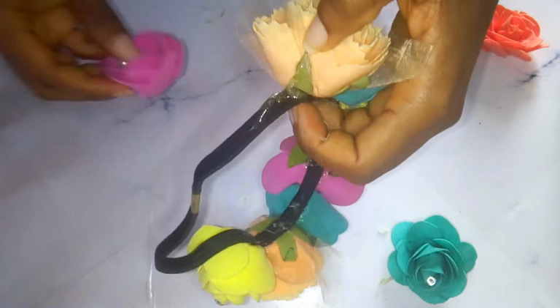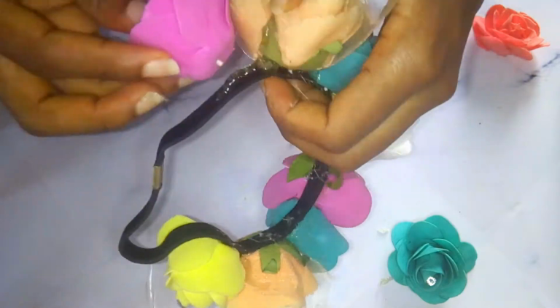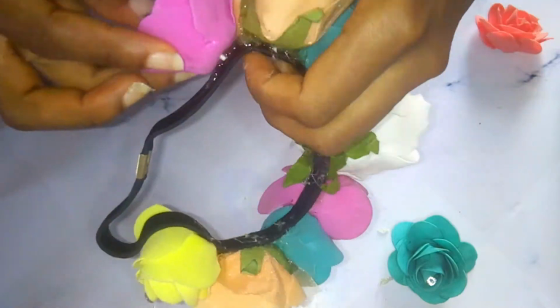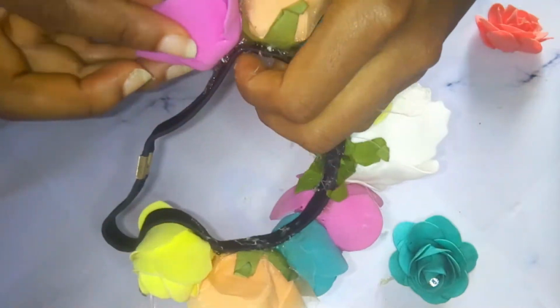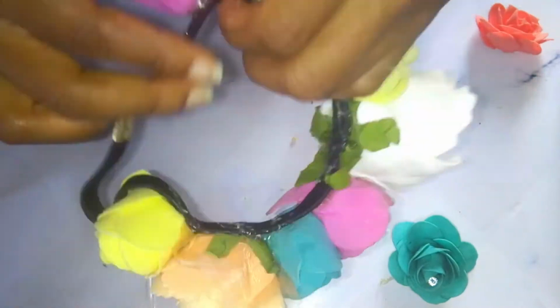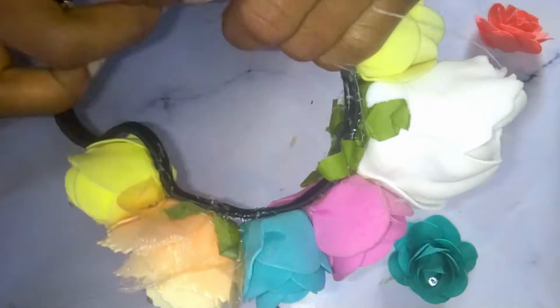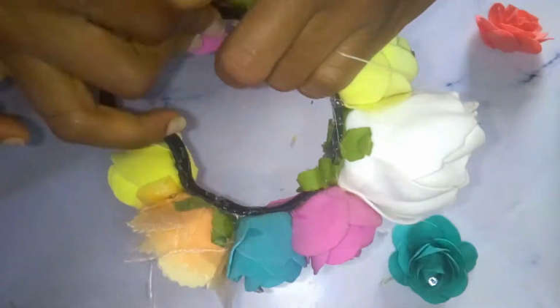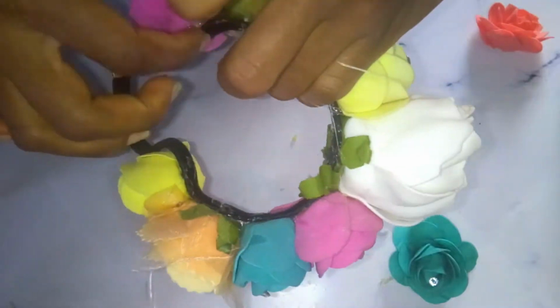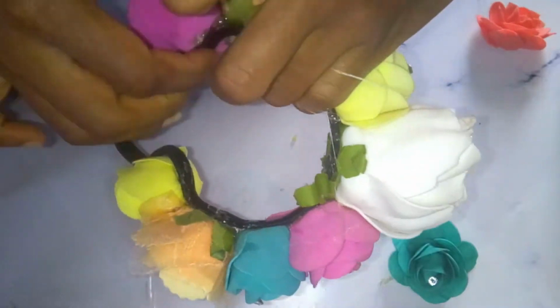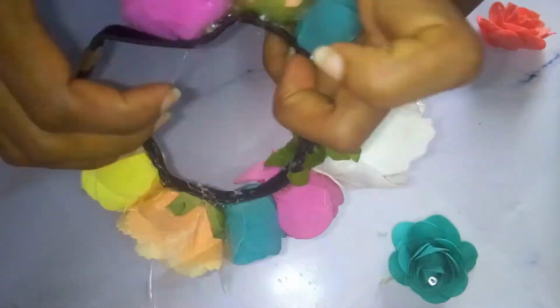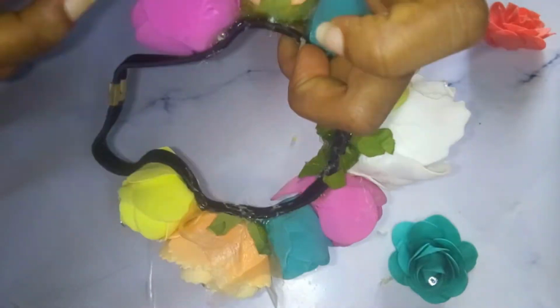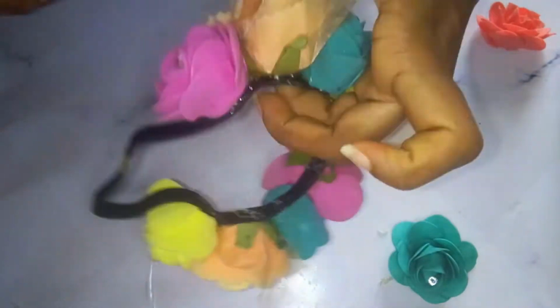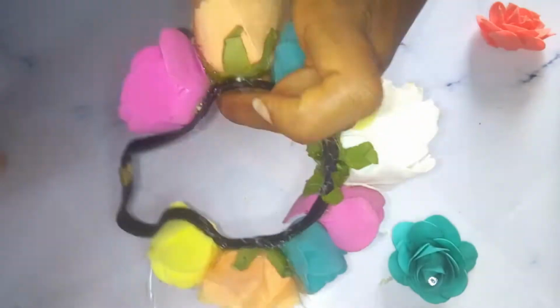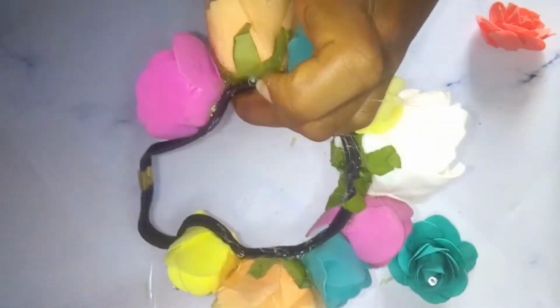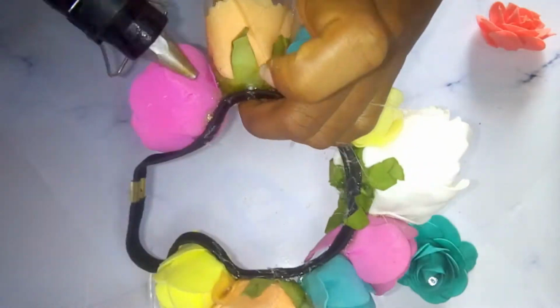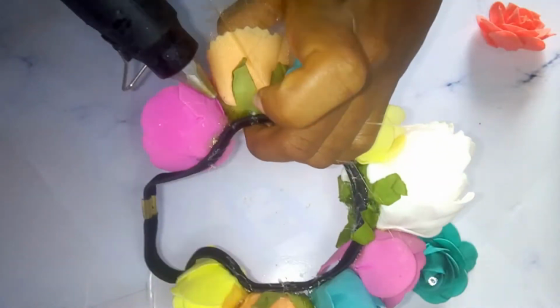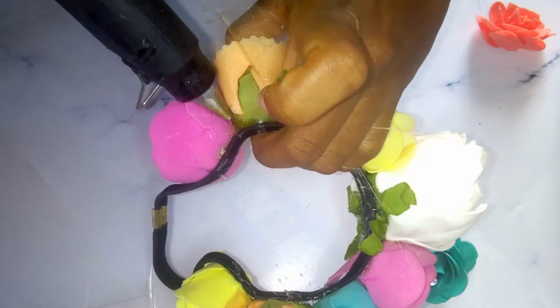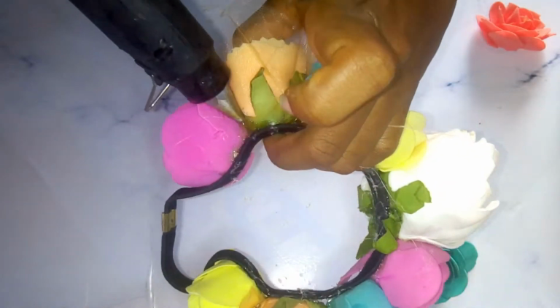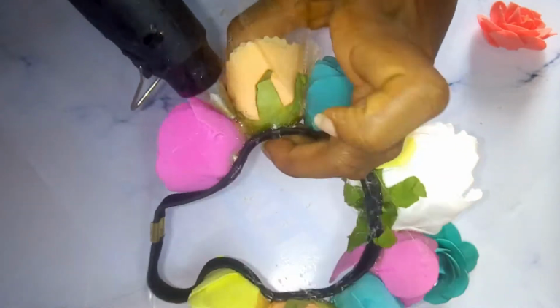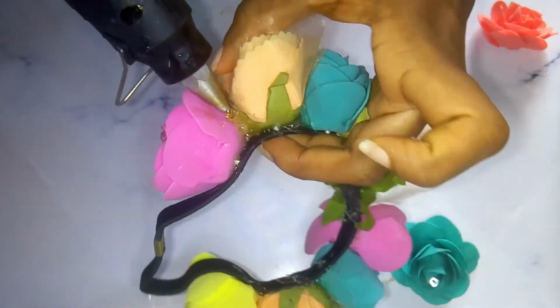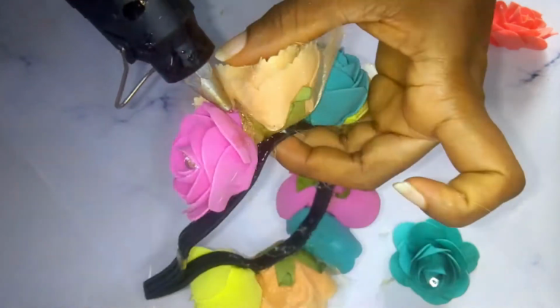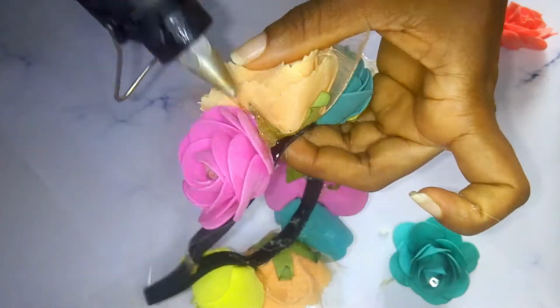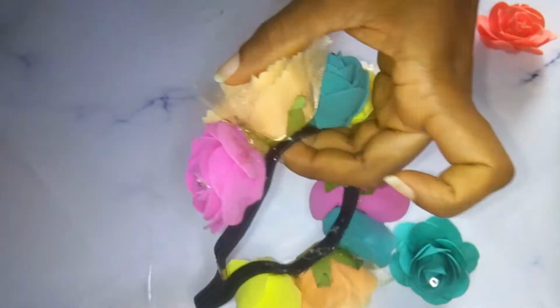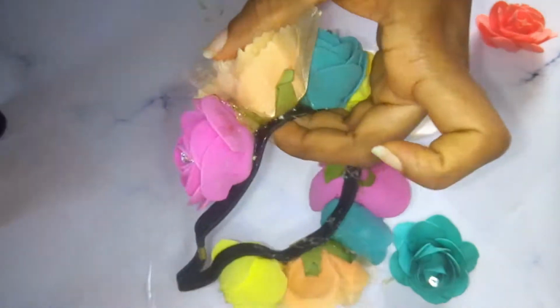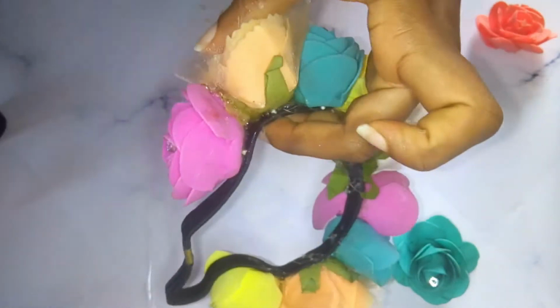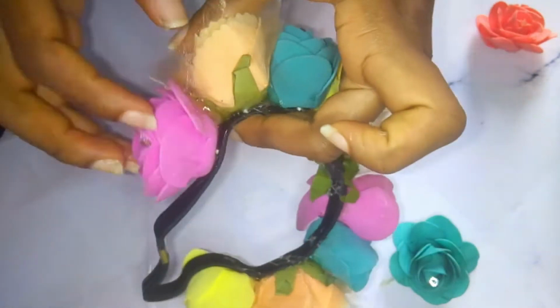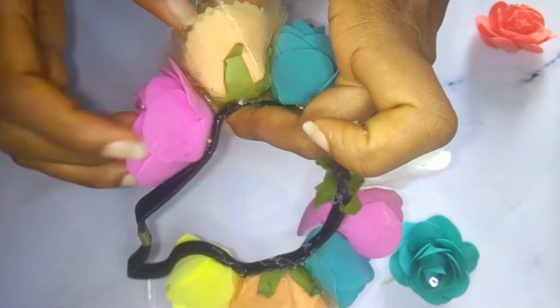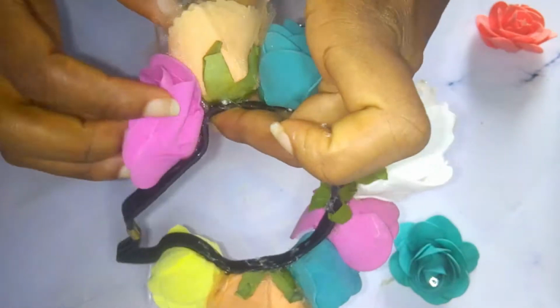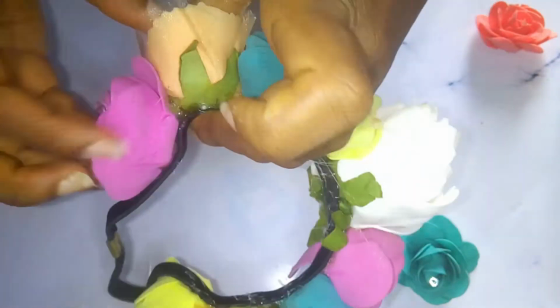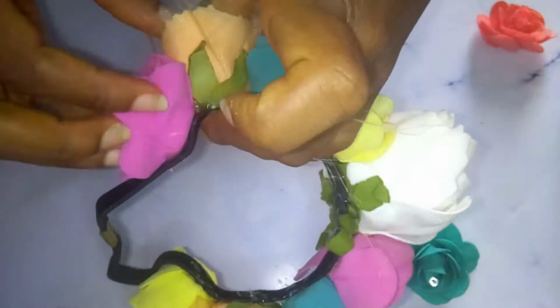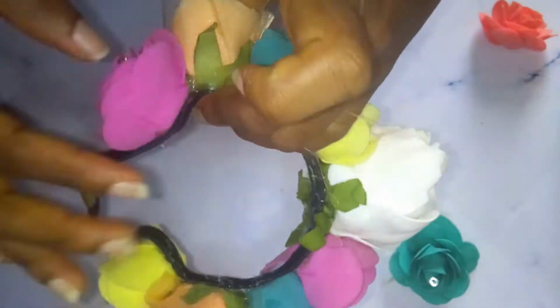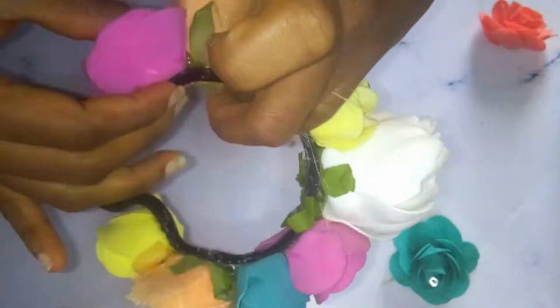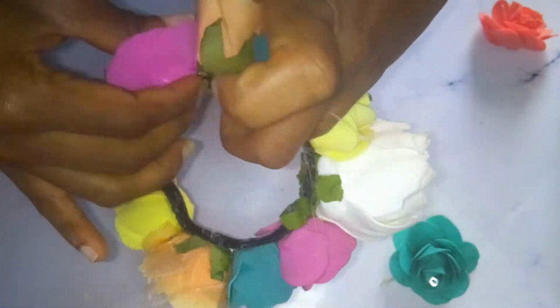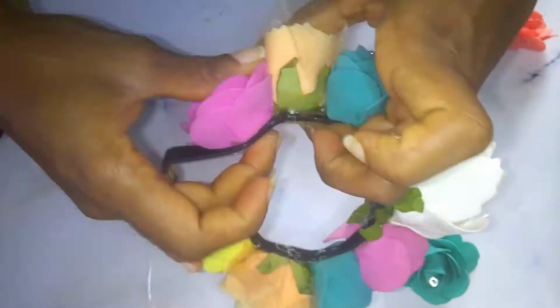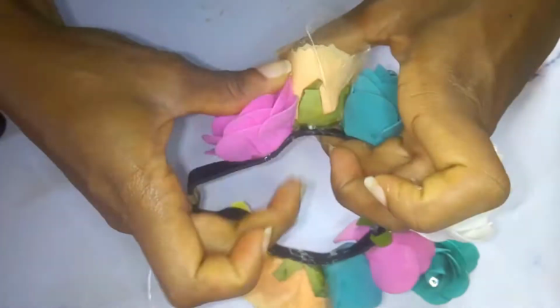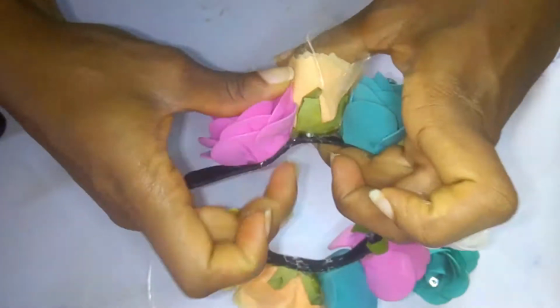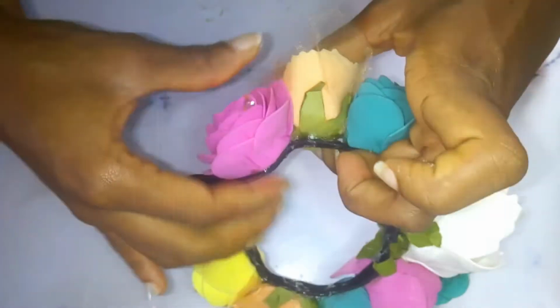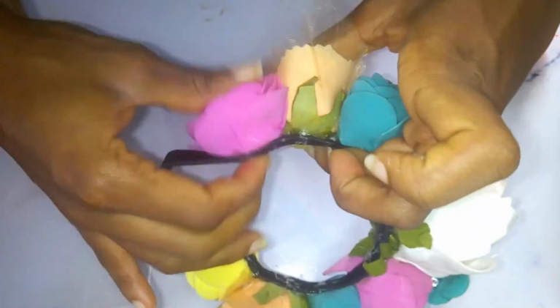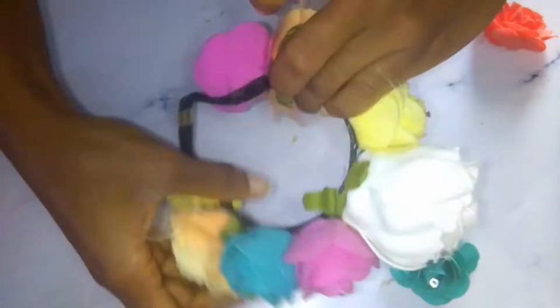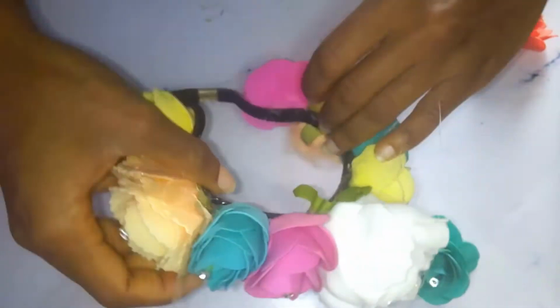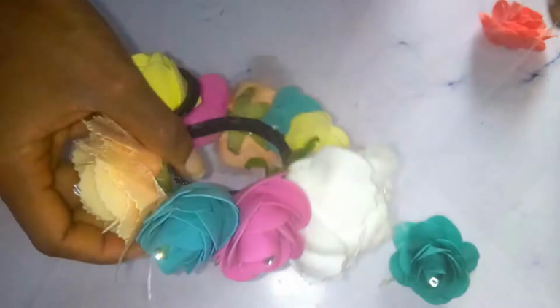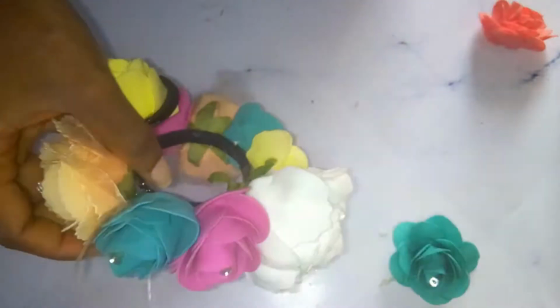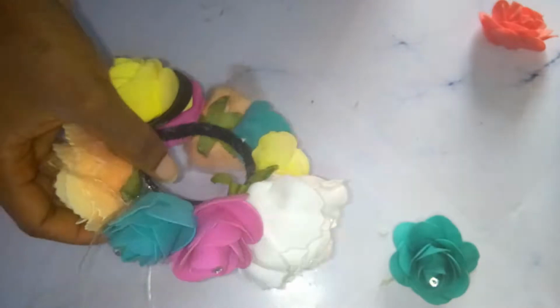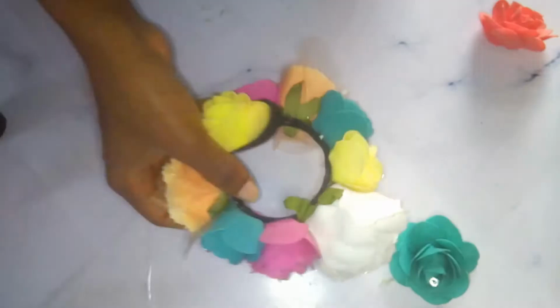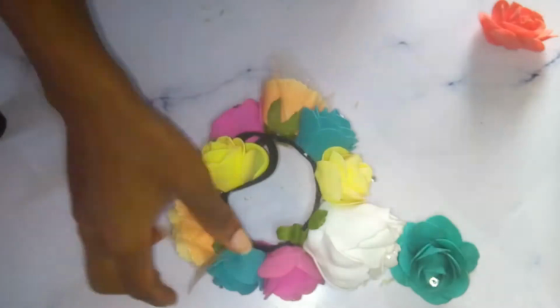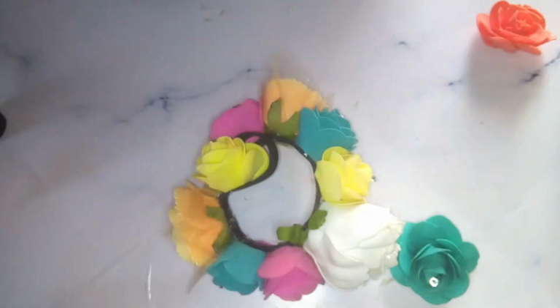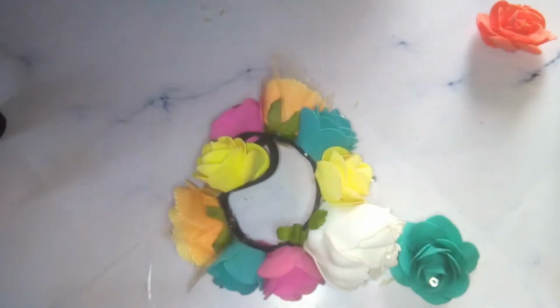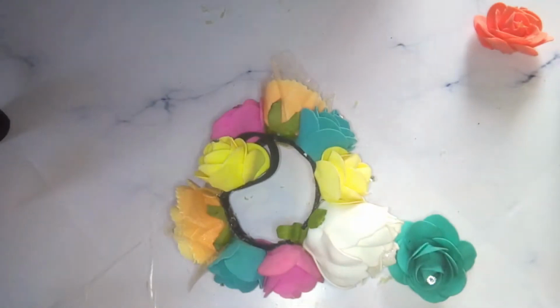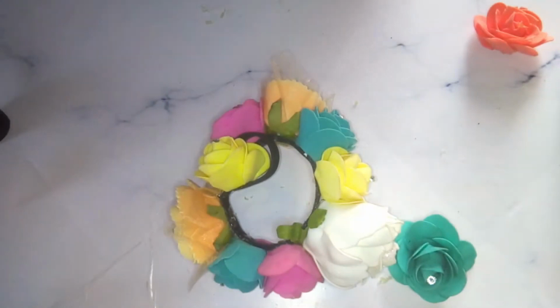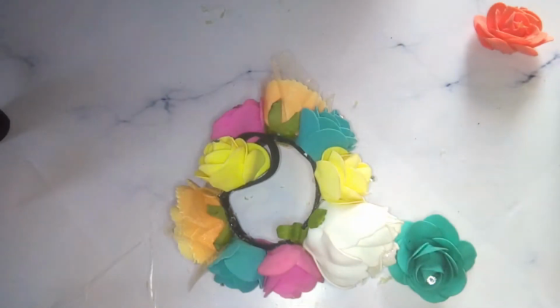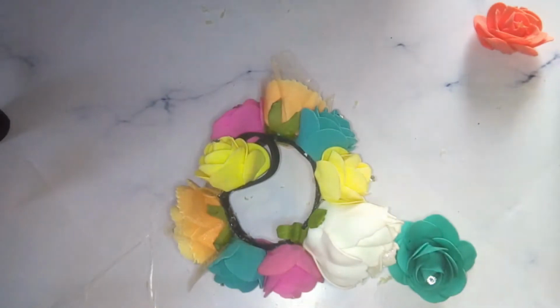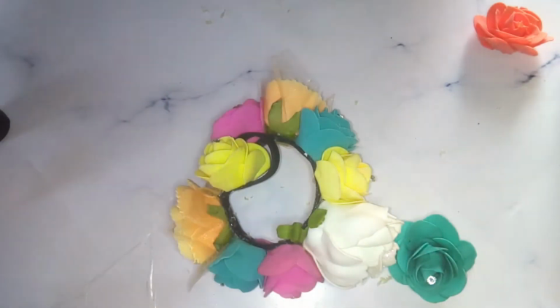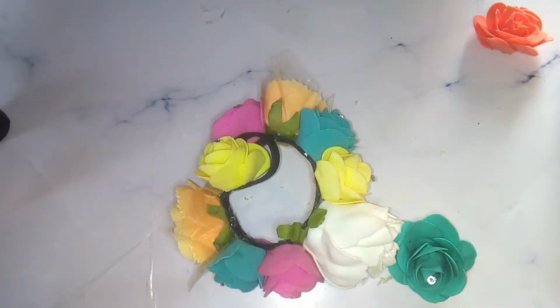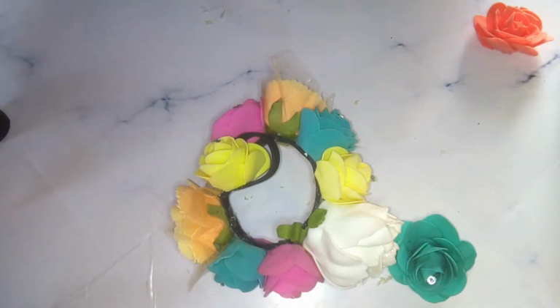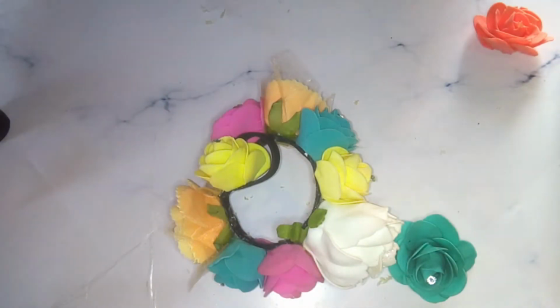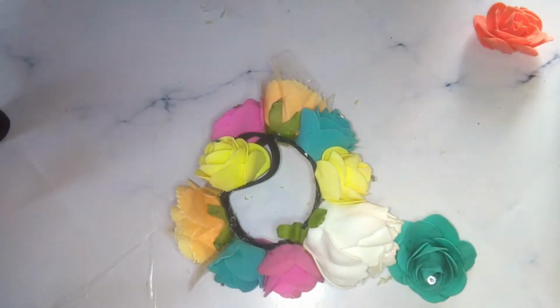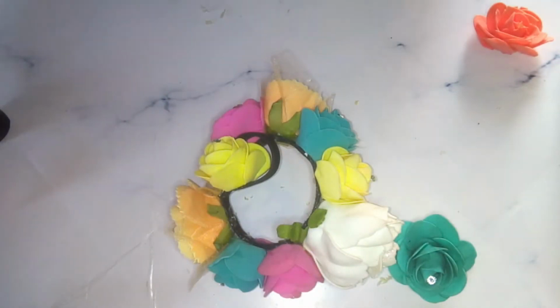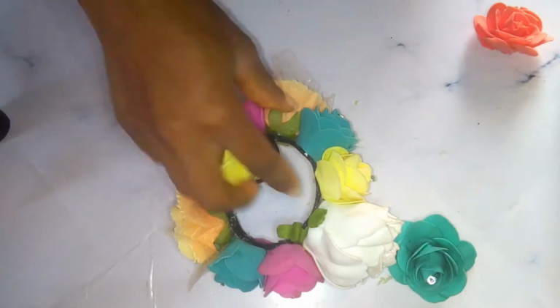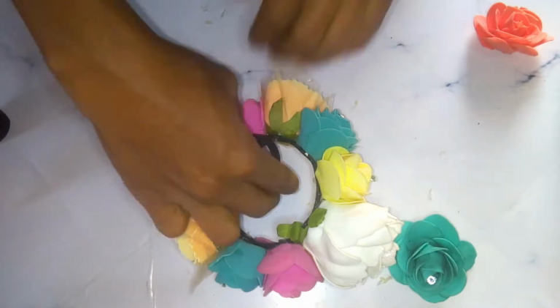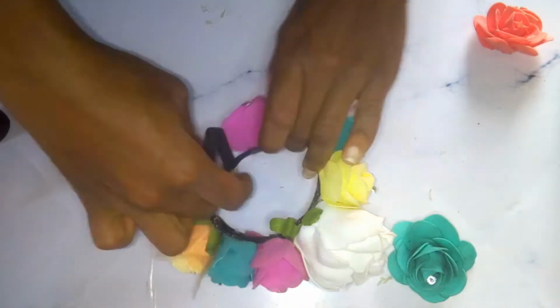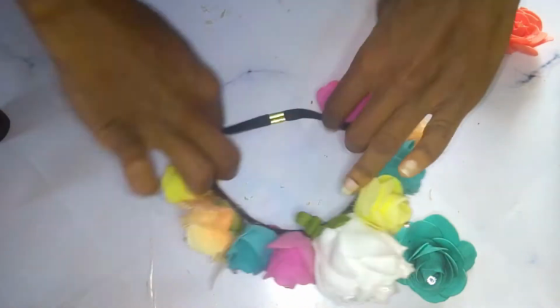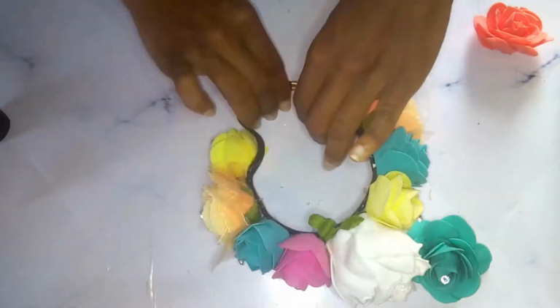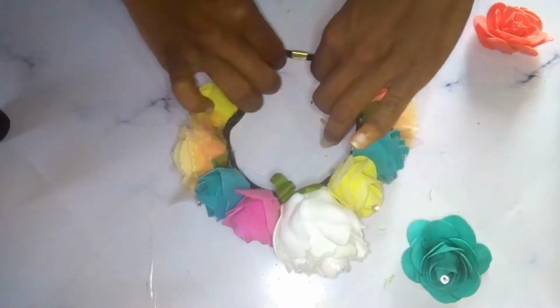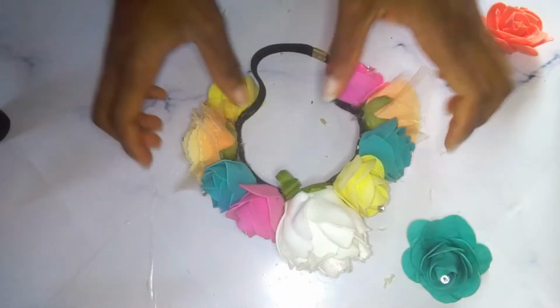I just made mine to cover just like more than half of the band, but if you want yours to go all around the band, you can do that also.